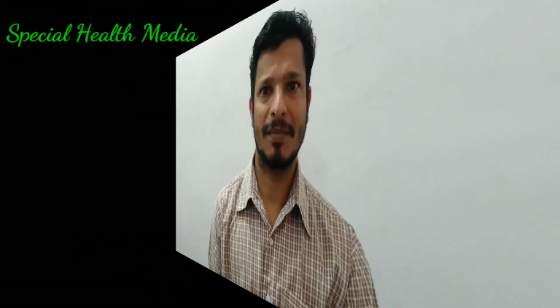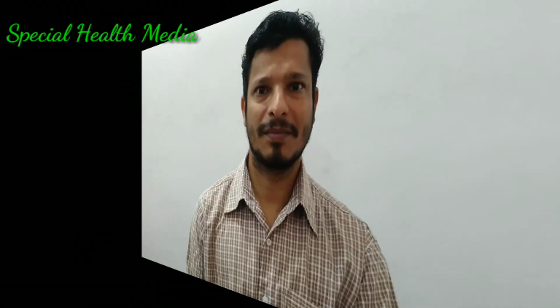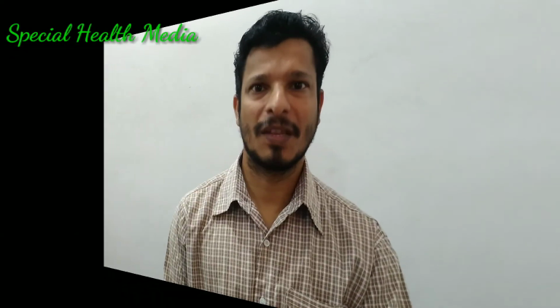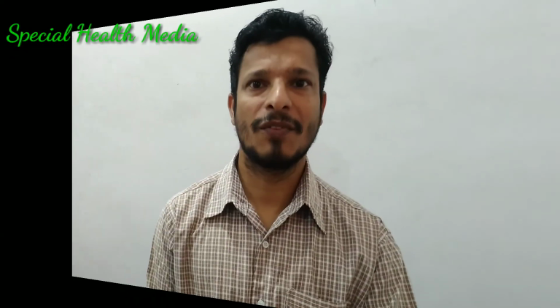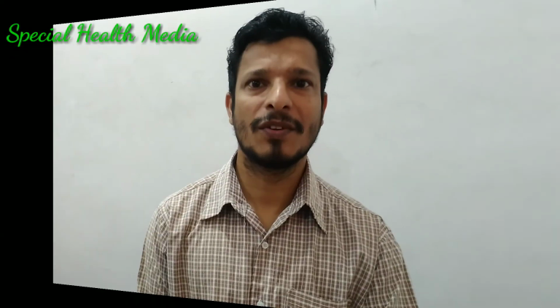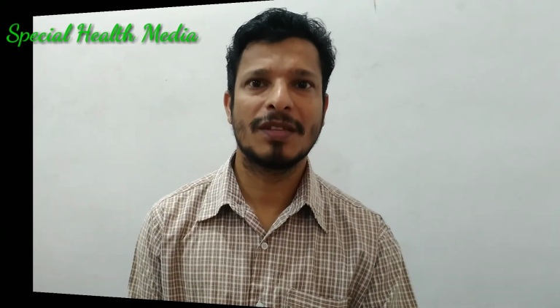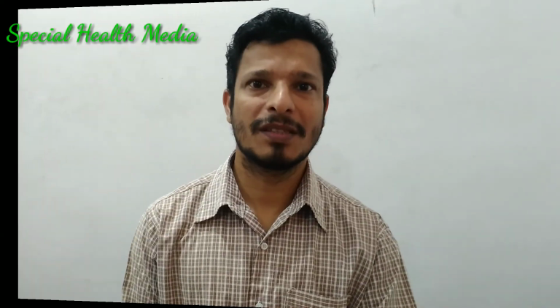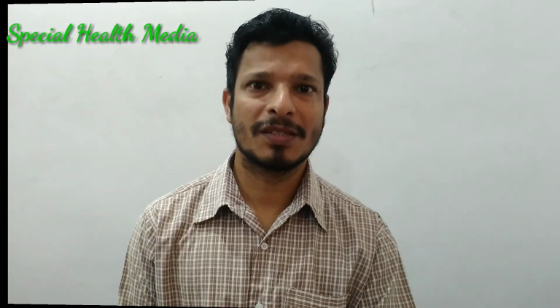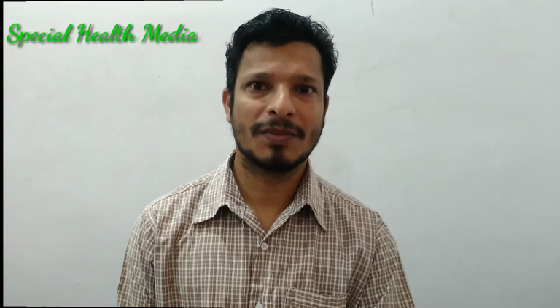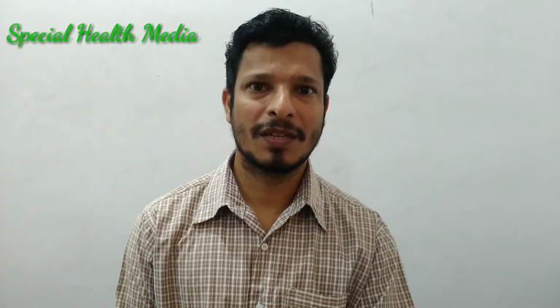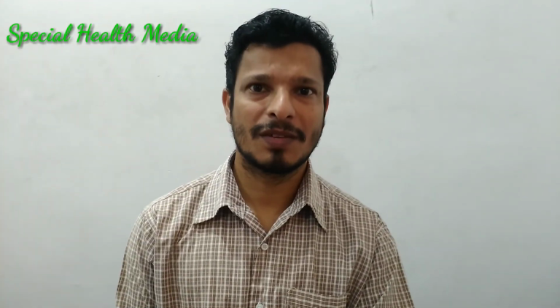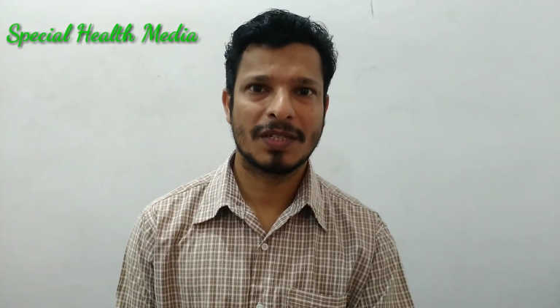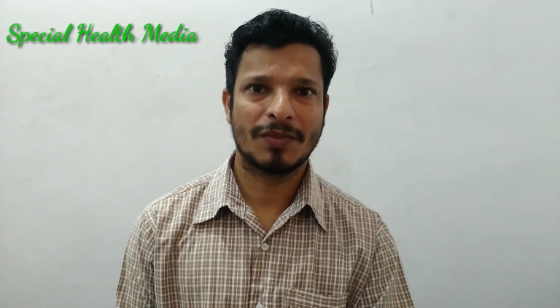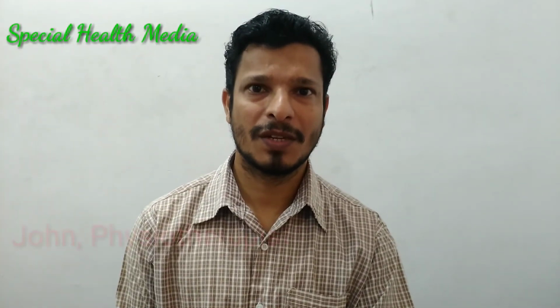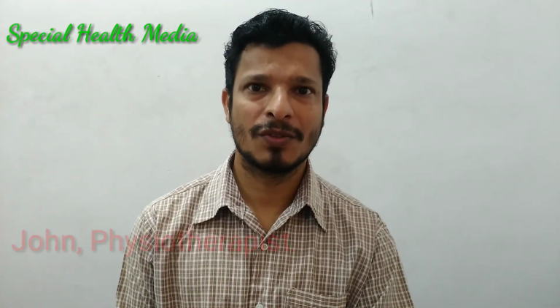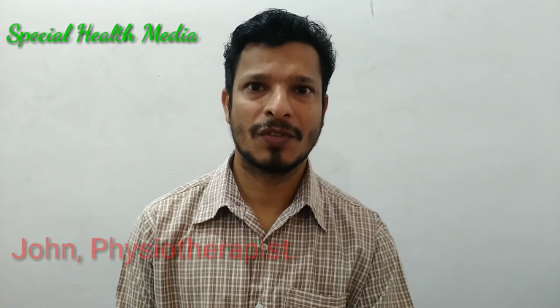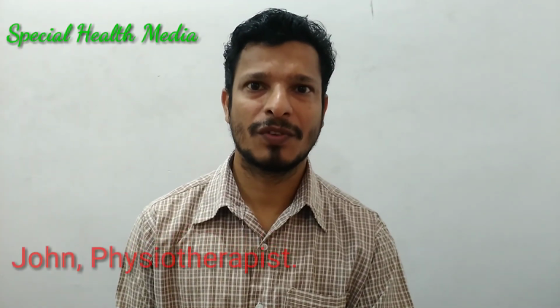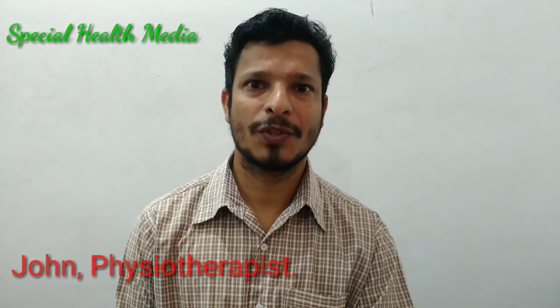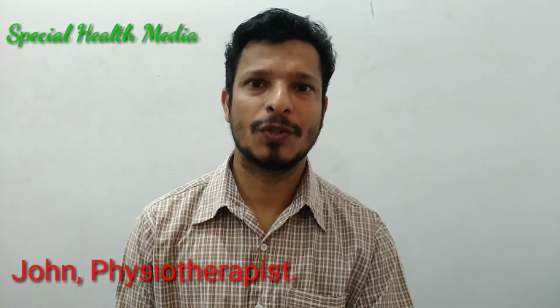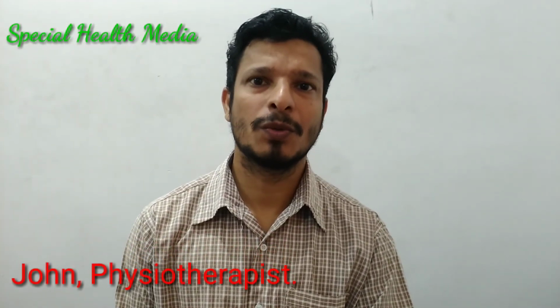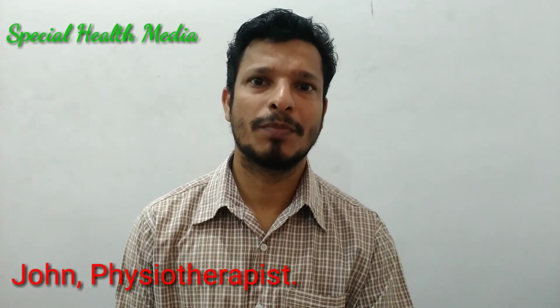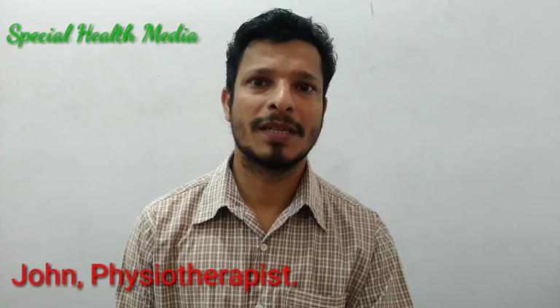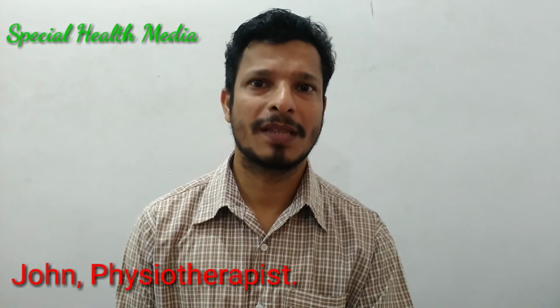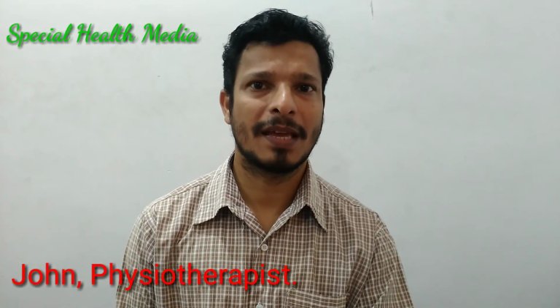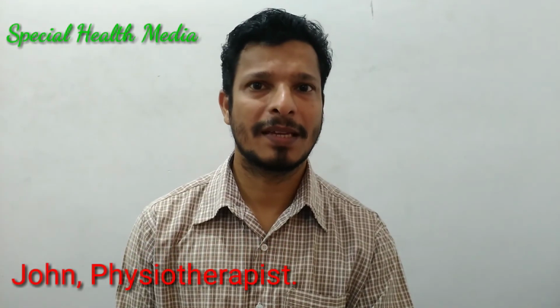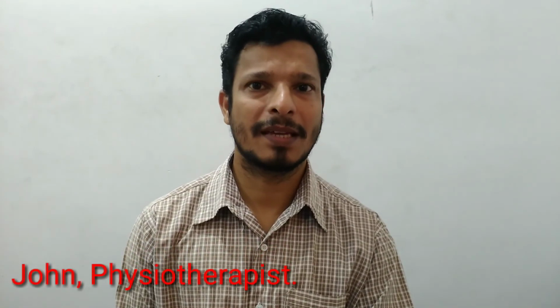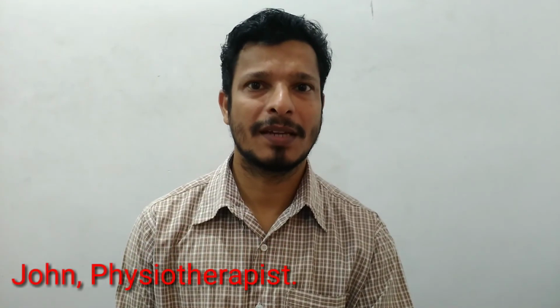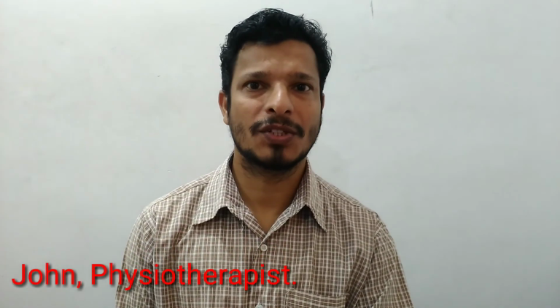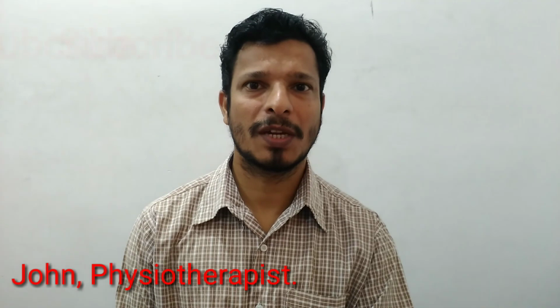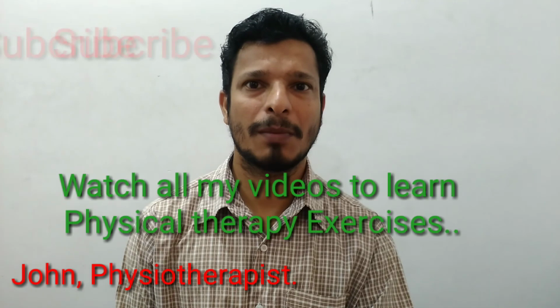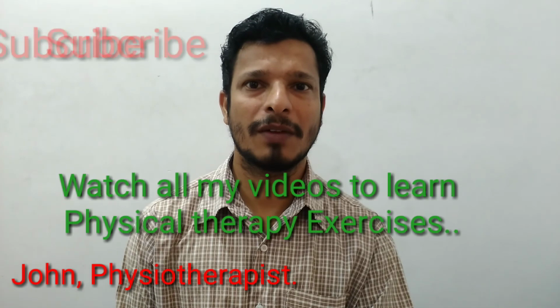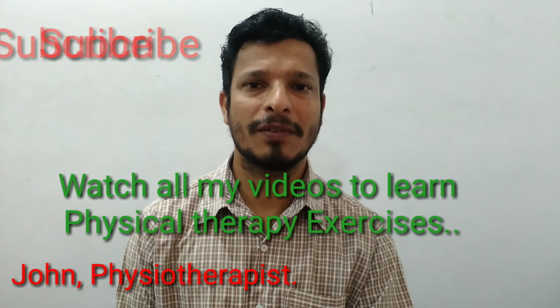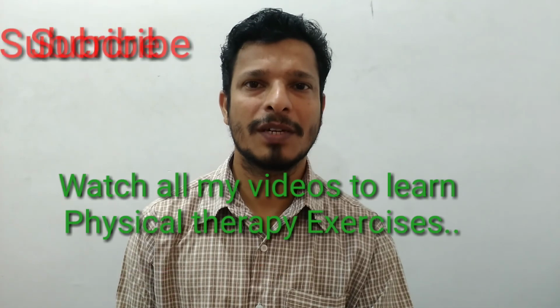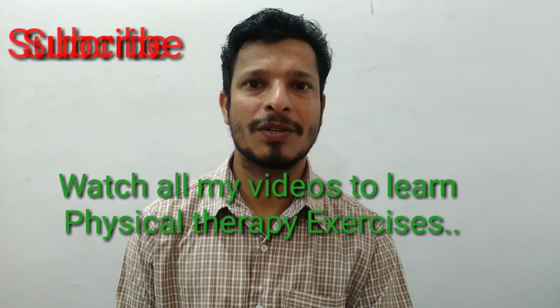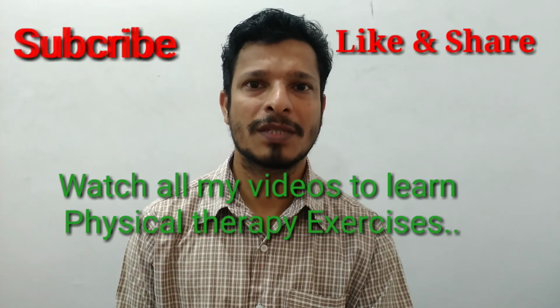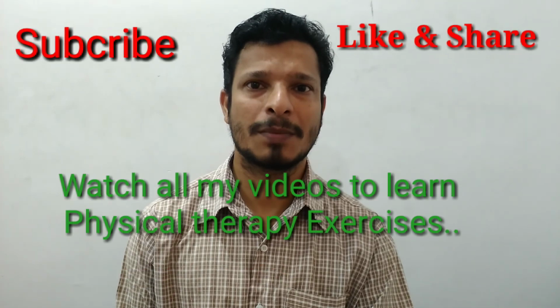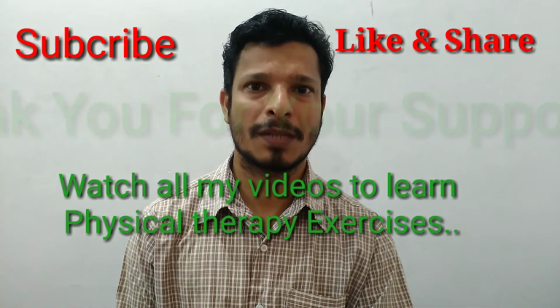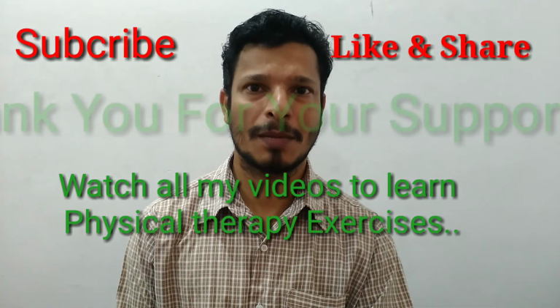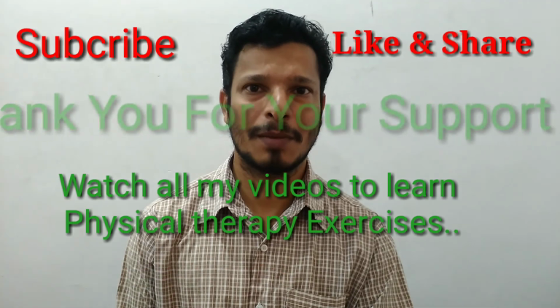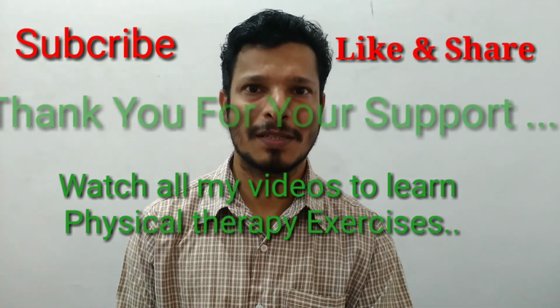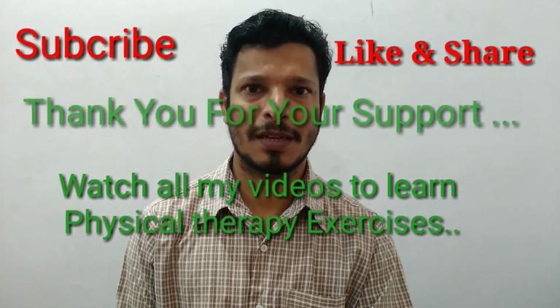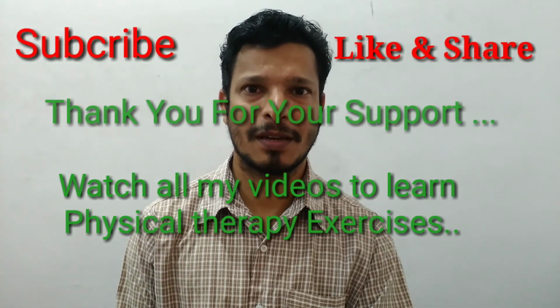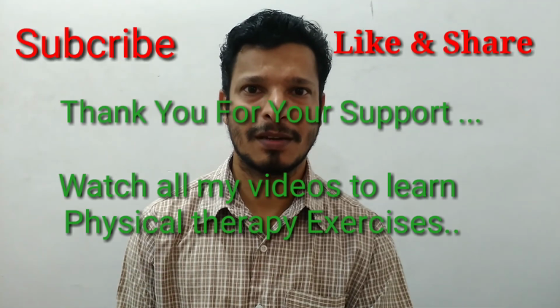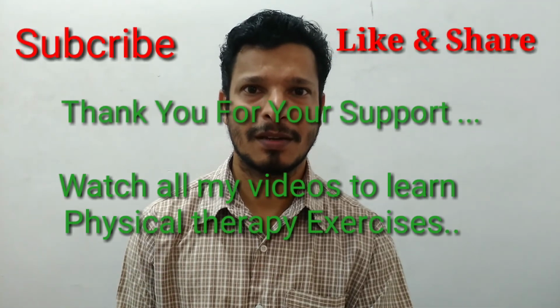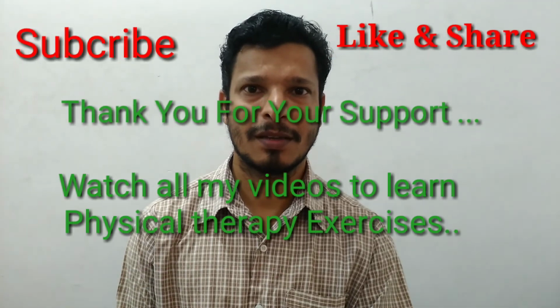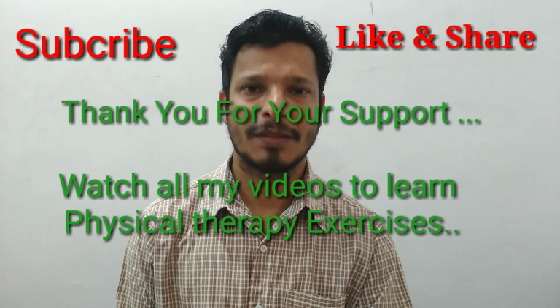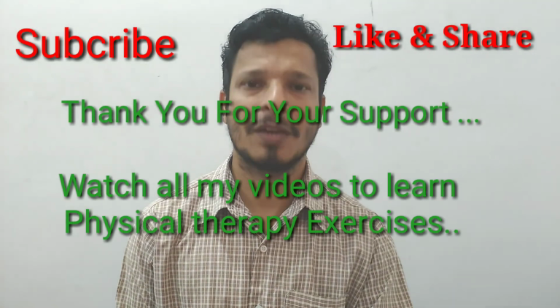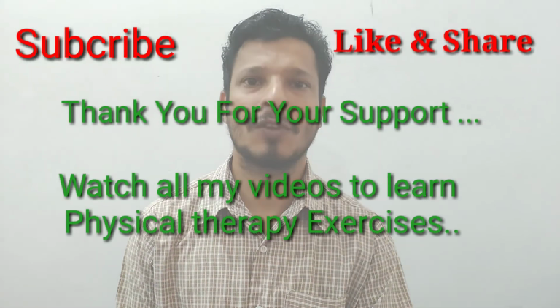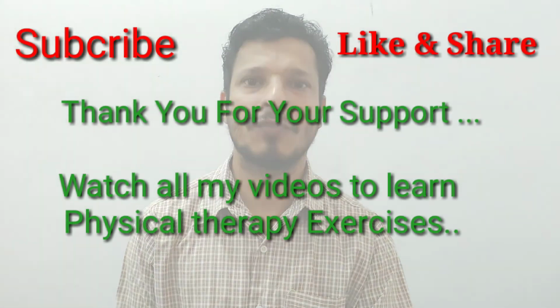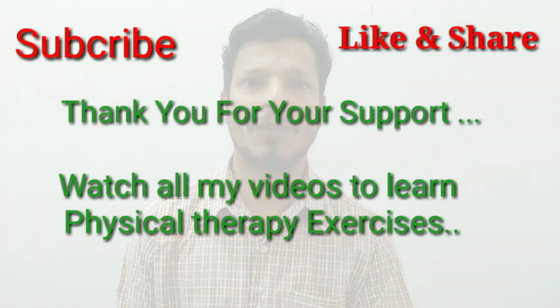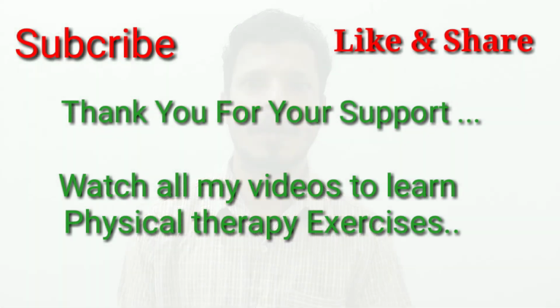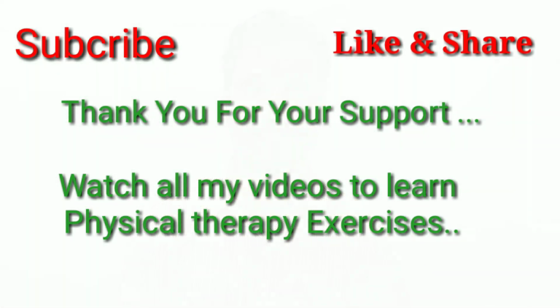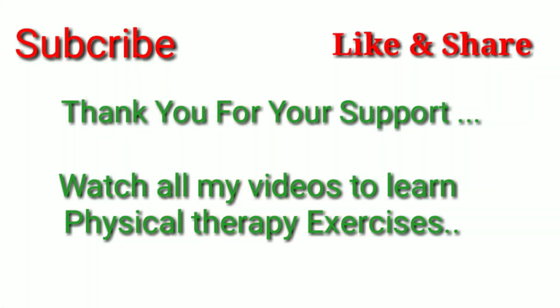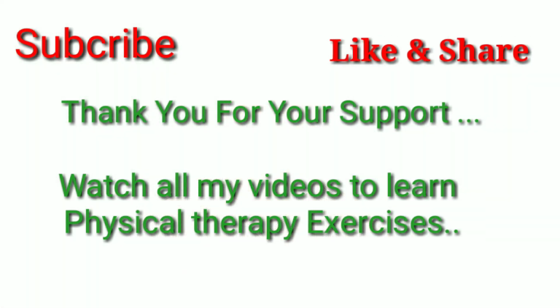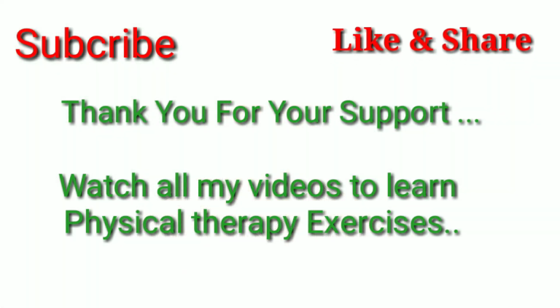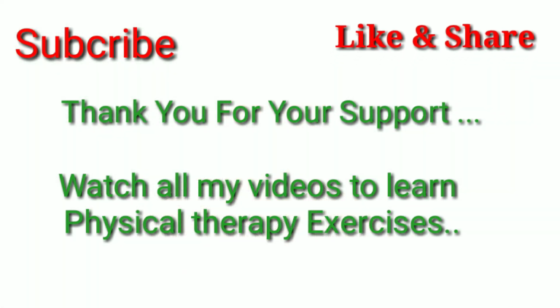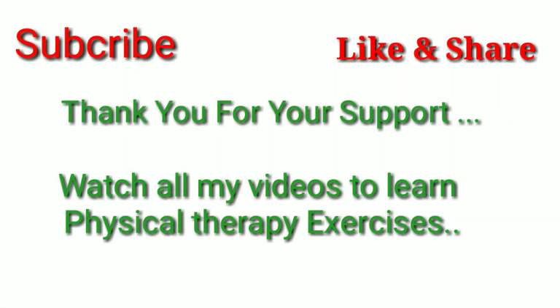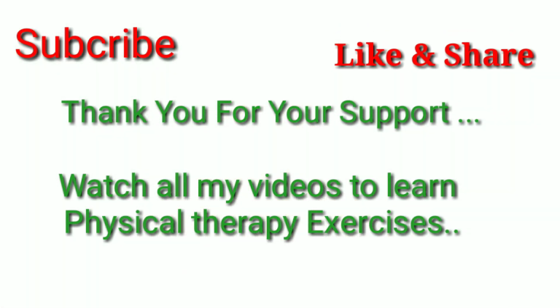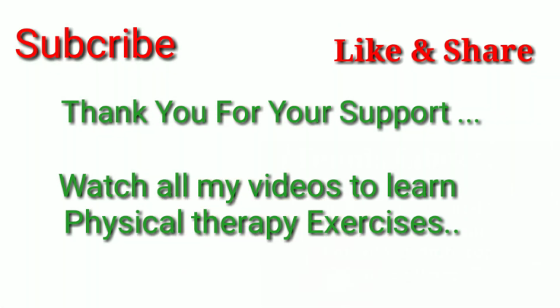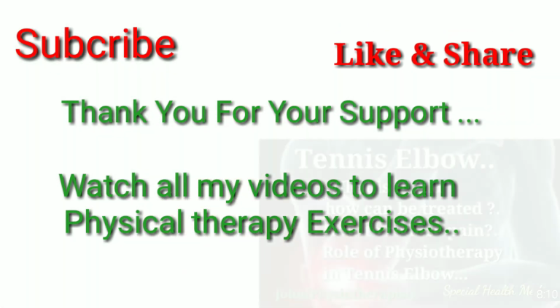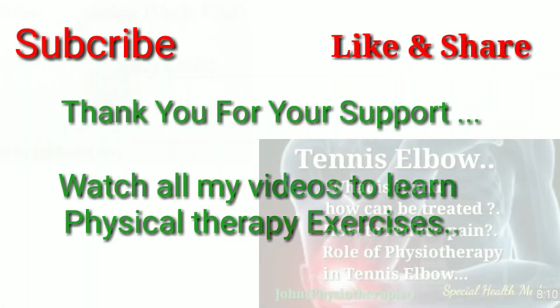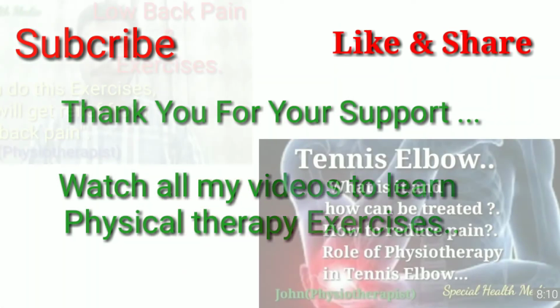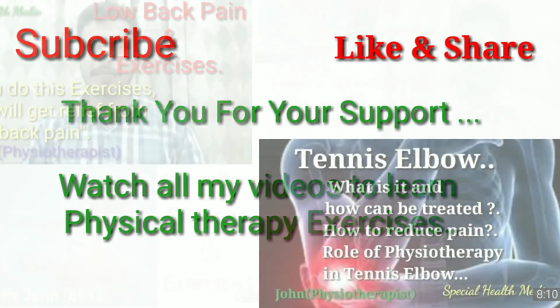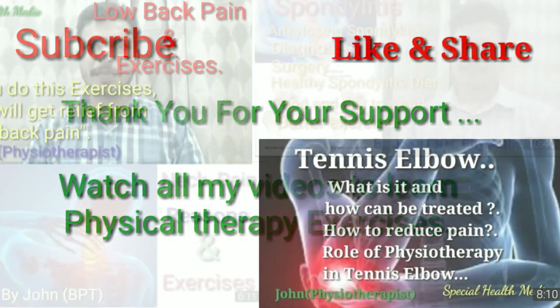If you found this video useful, please like and share, and subscribe to the channel. Thank you for watching. Until next time, bye.